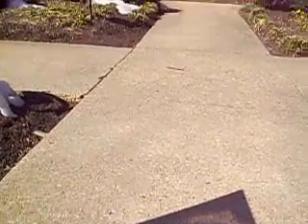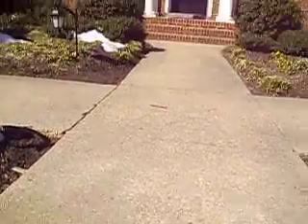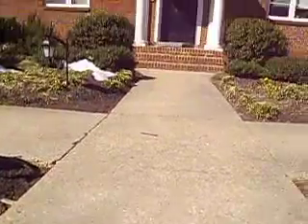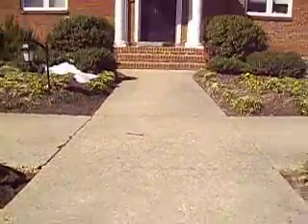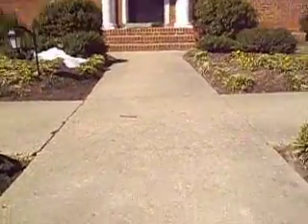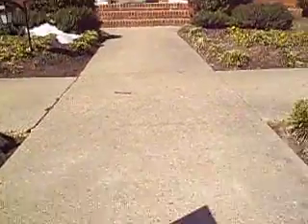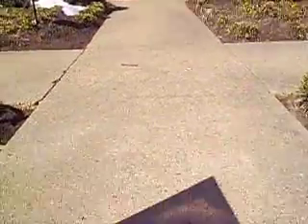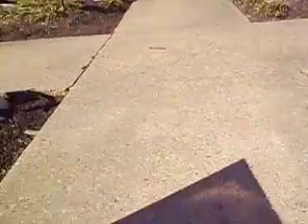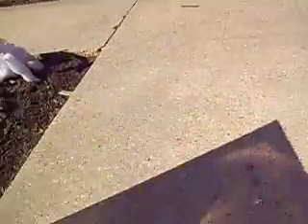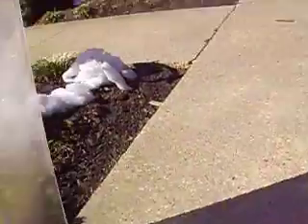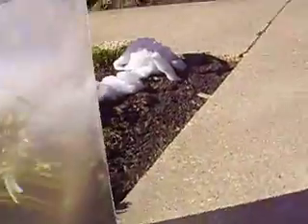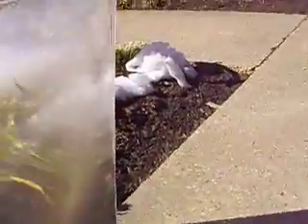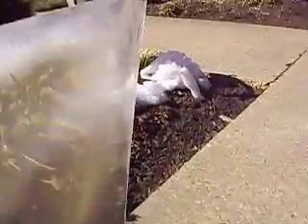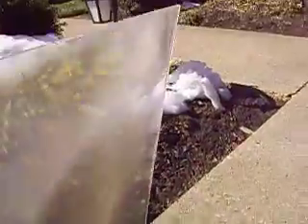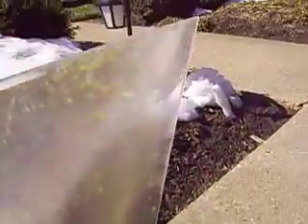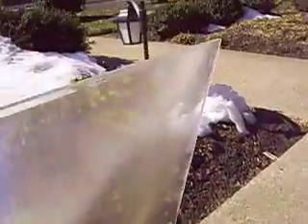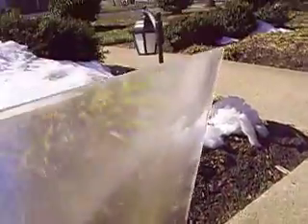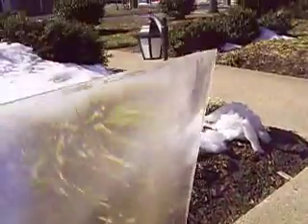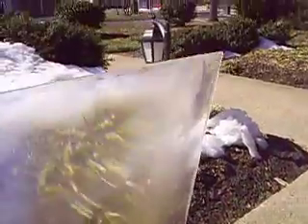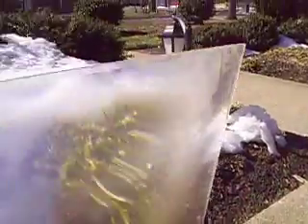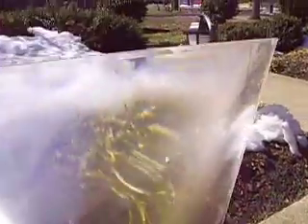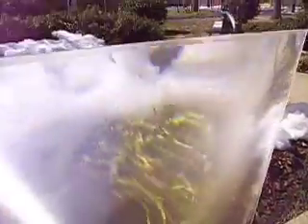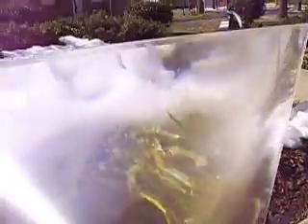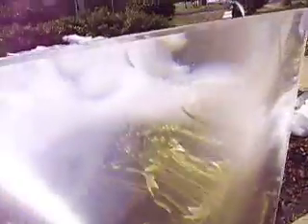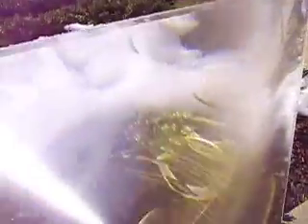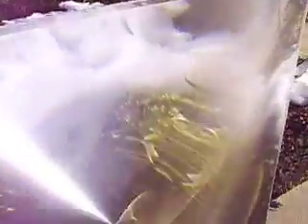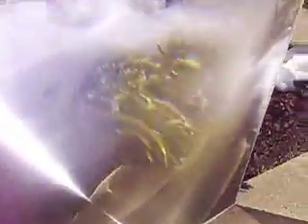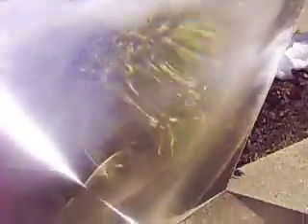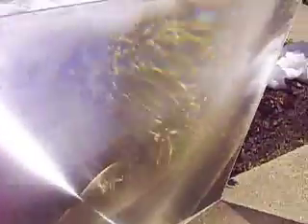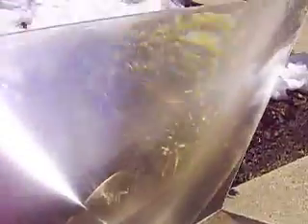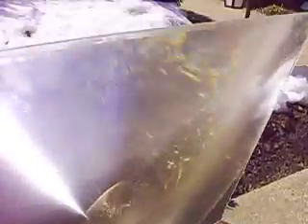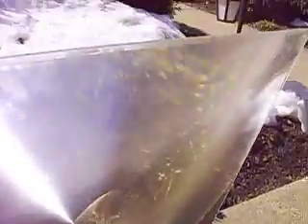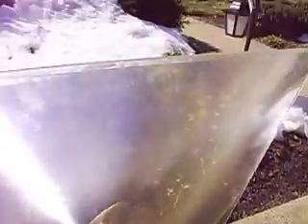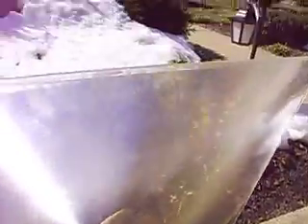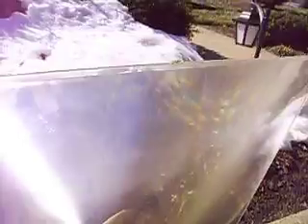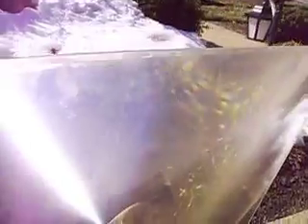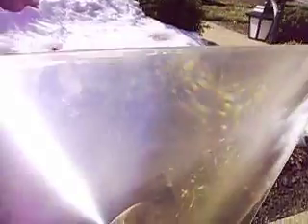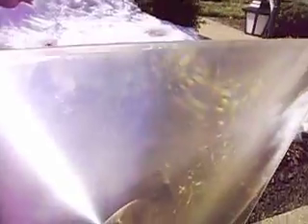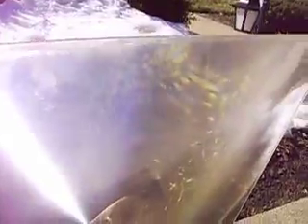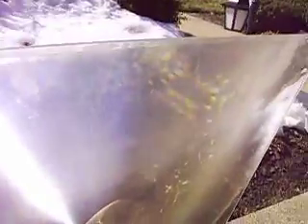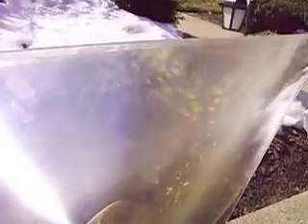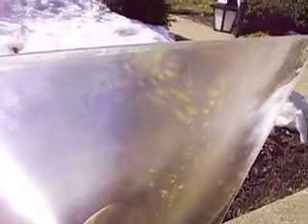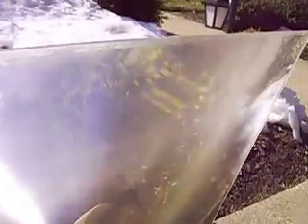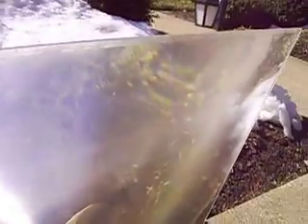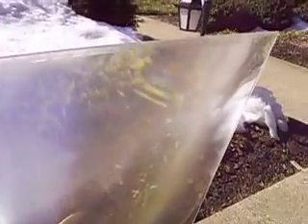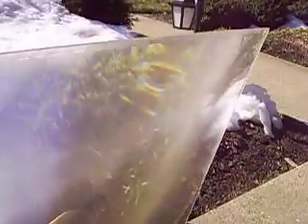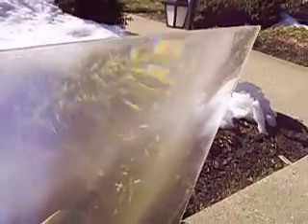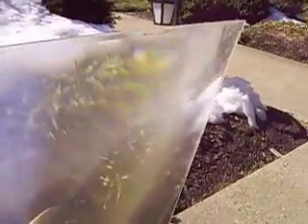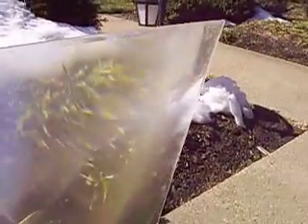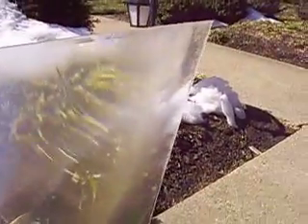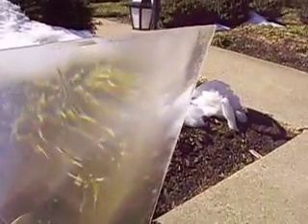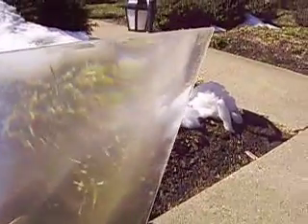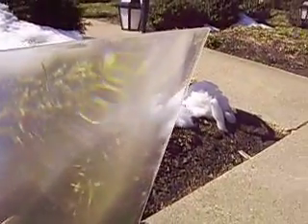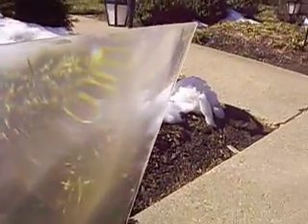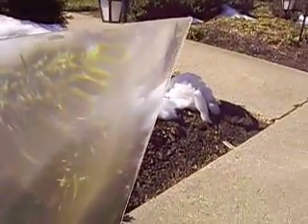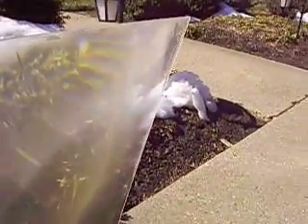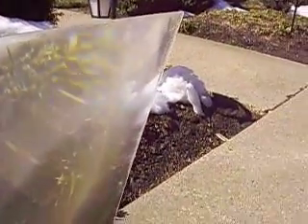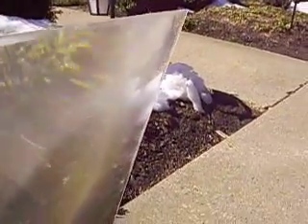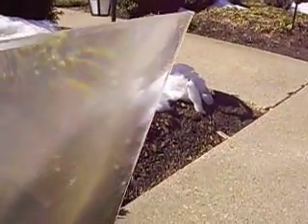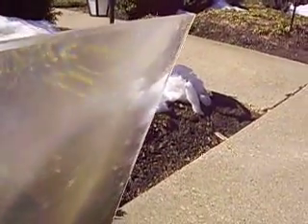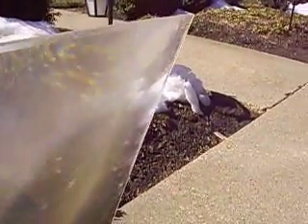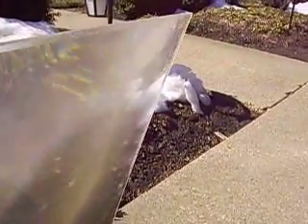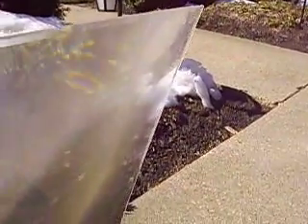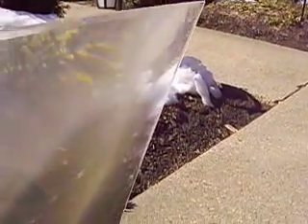Alrighty, that's the Fresnel lens. Get you one and start experimenting. Fry eggs - and do not fry any bugs, because bugs are our friends.